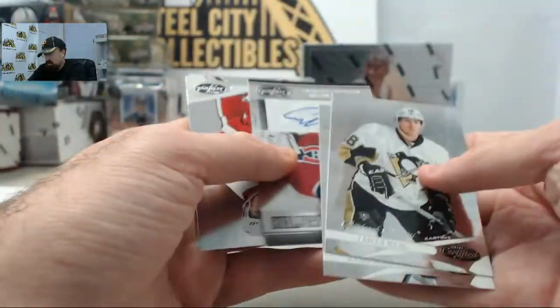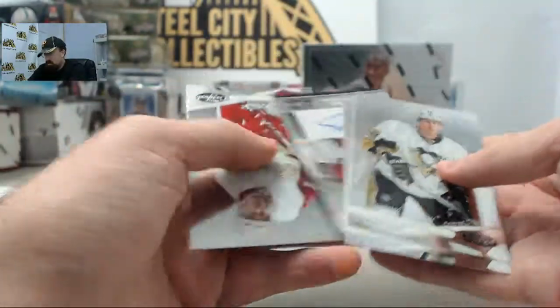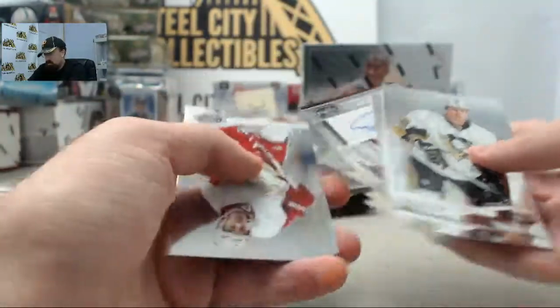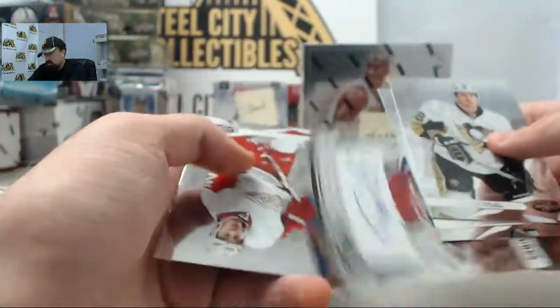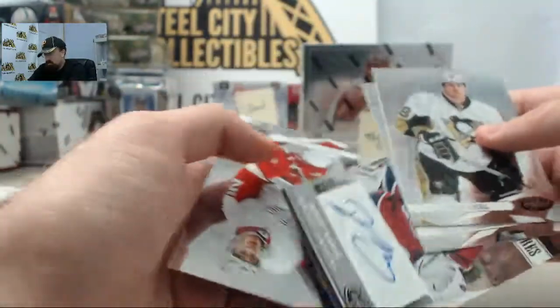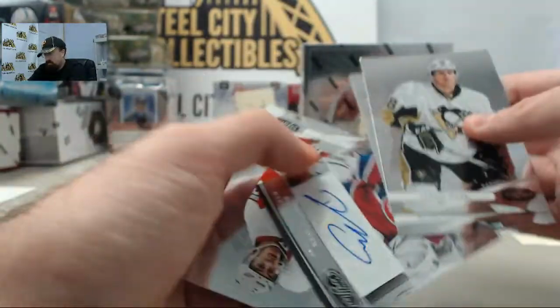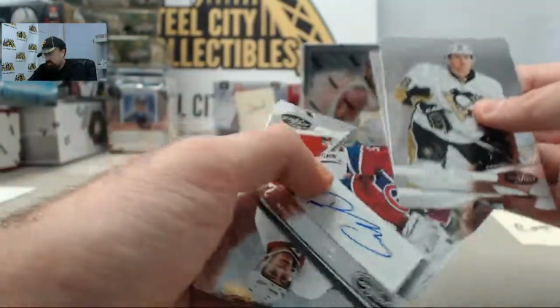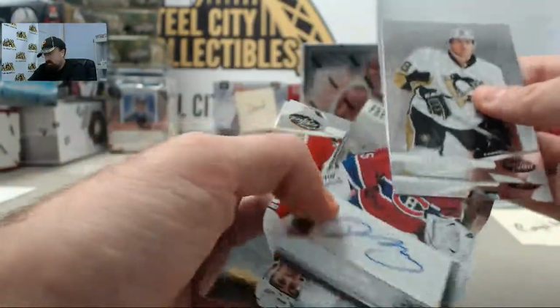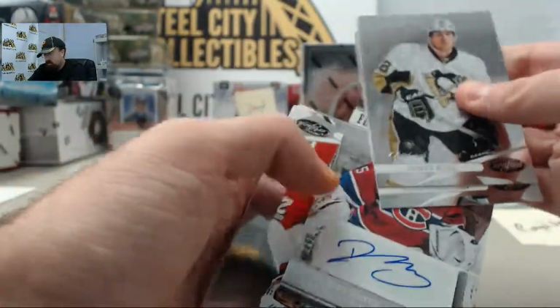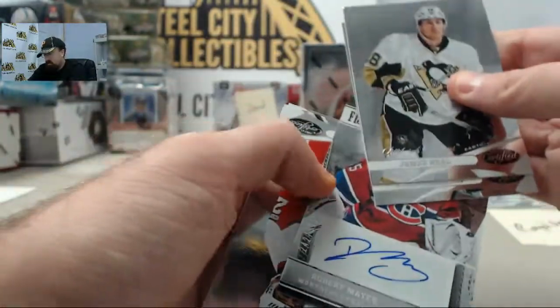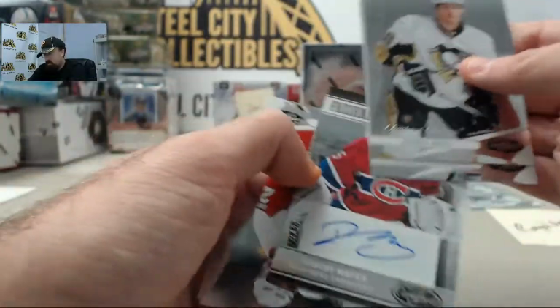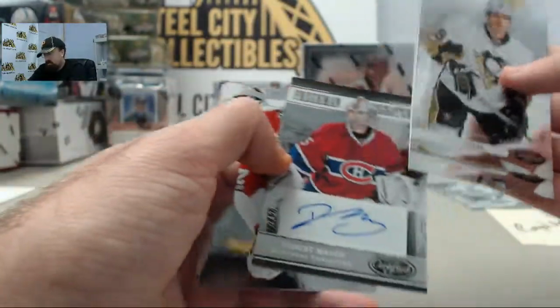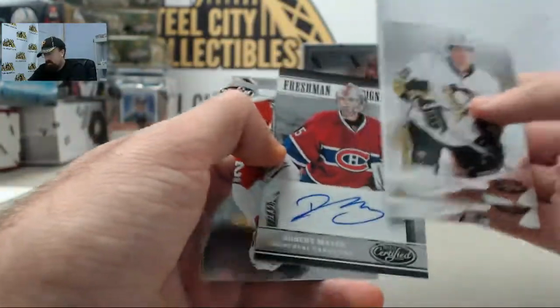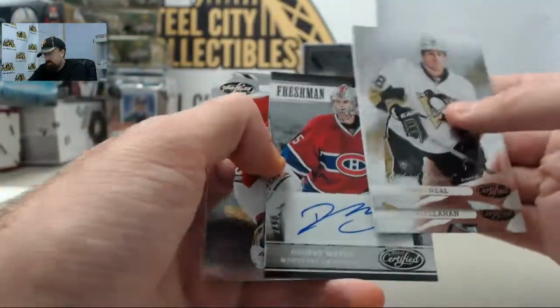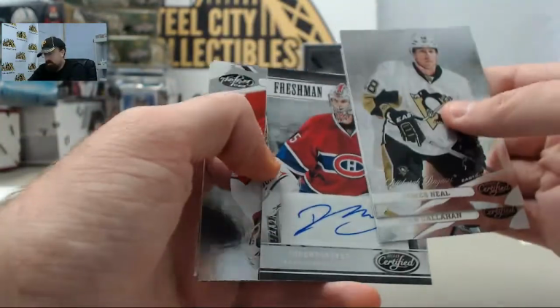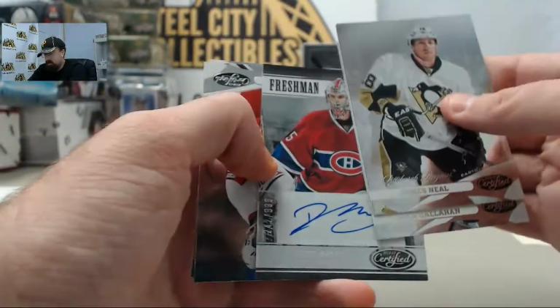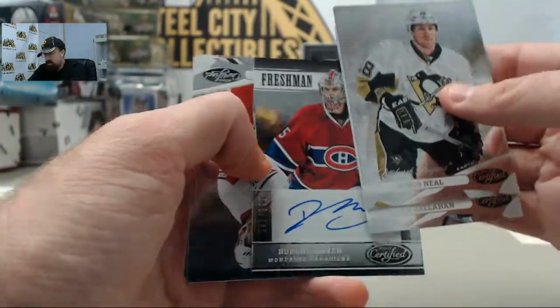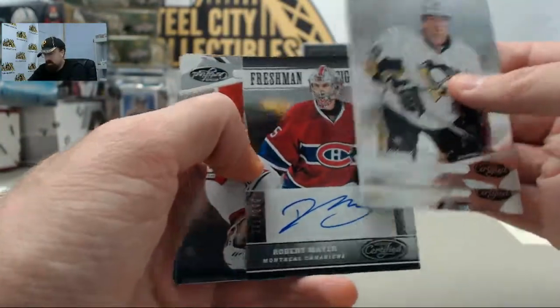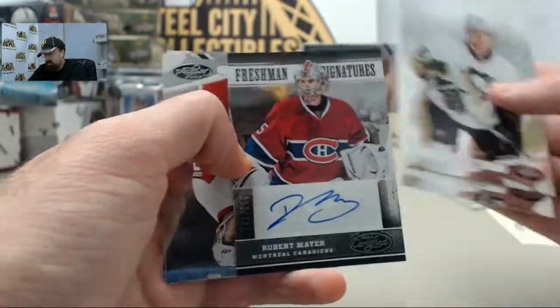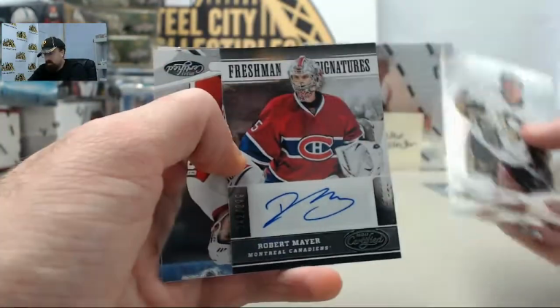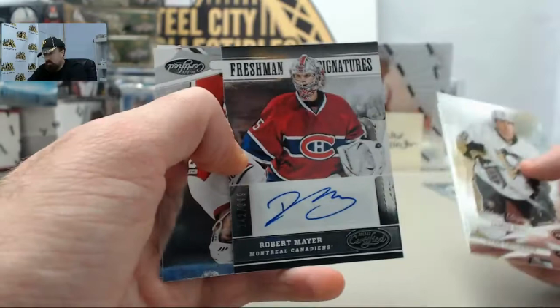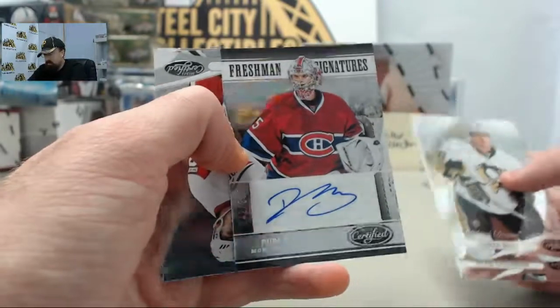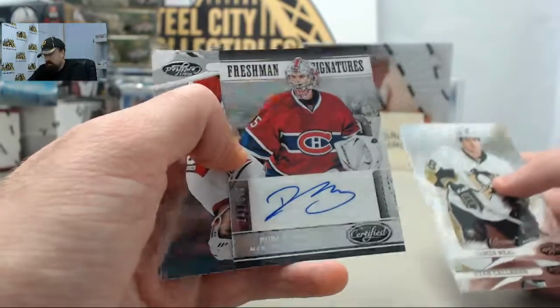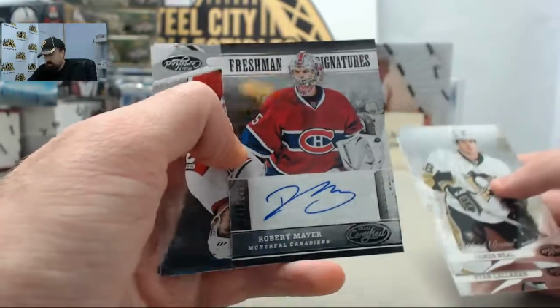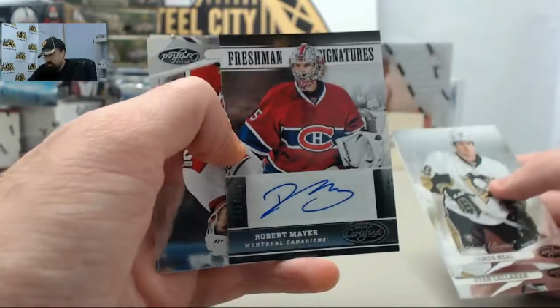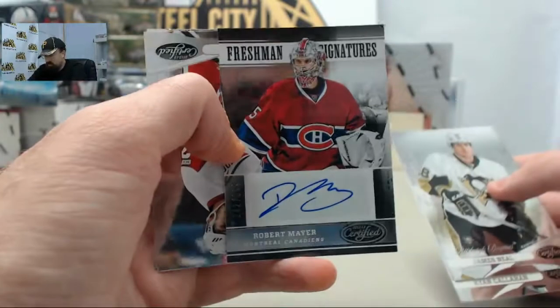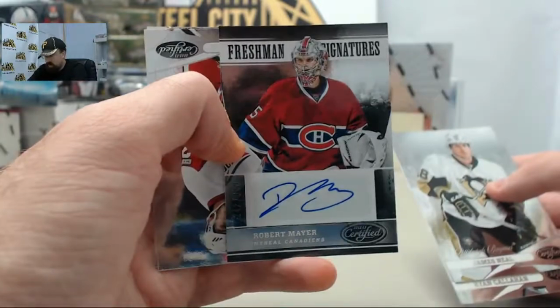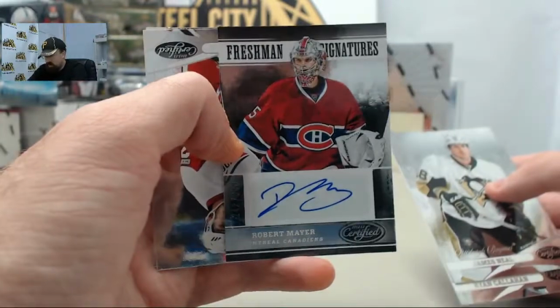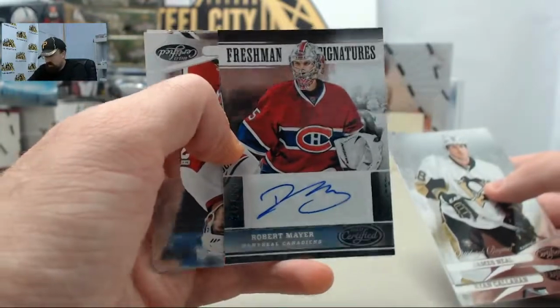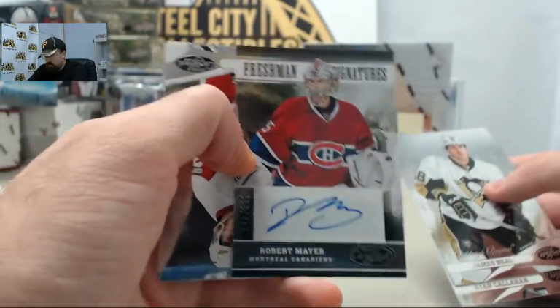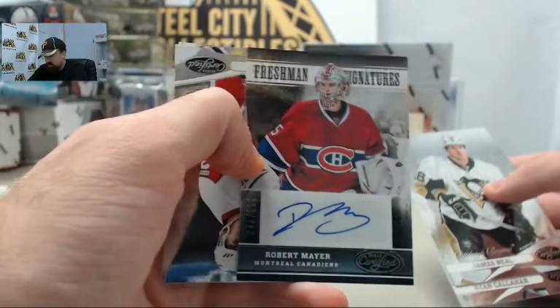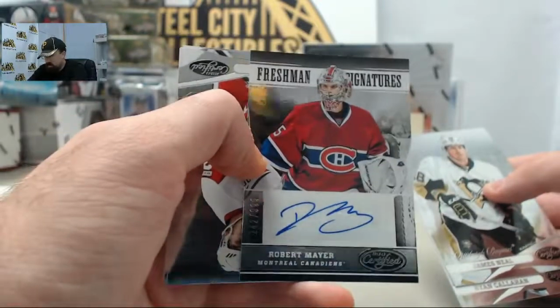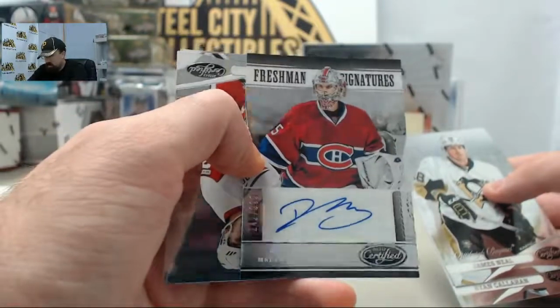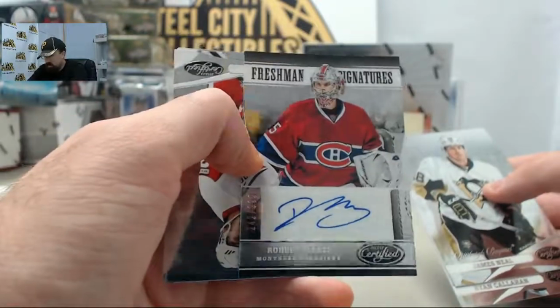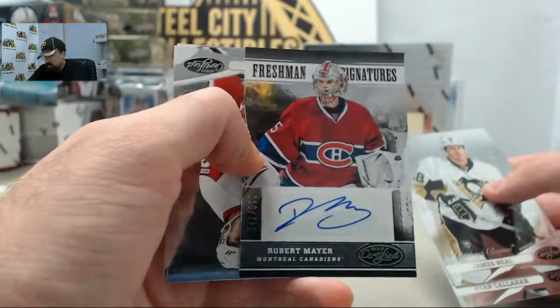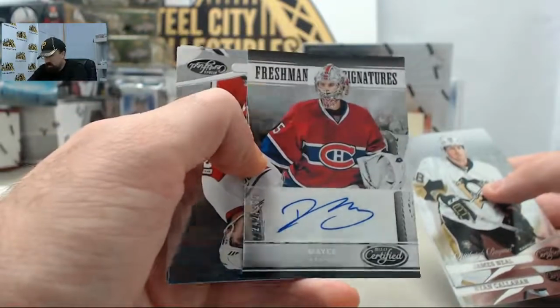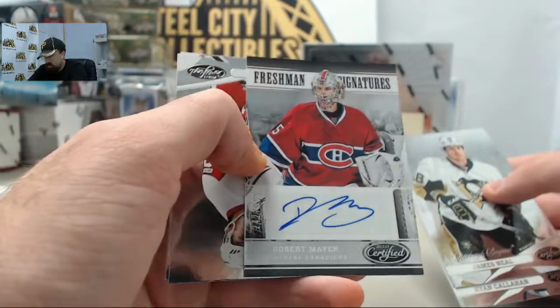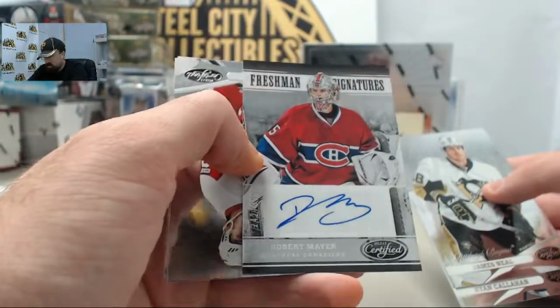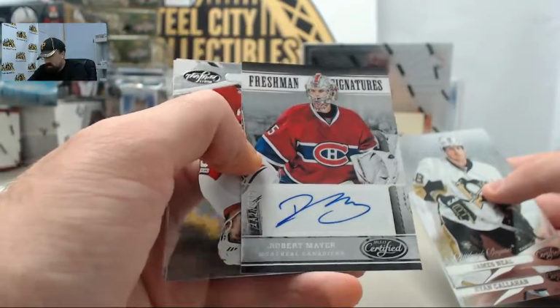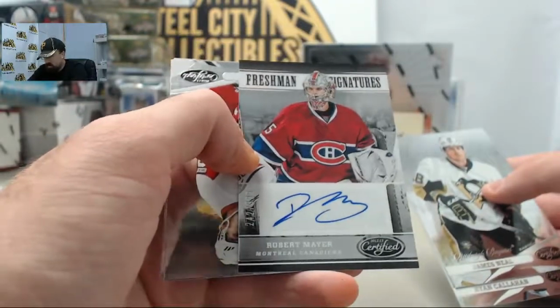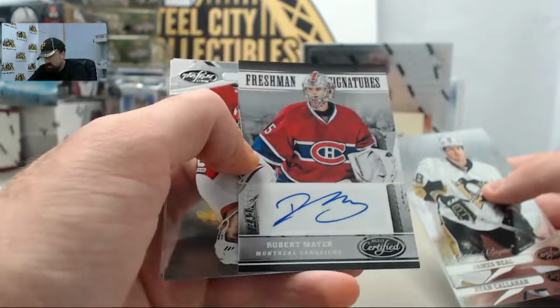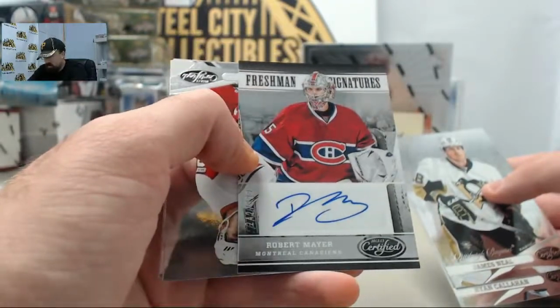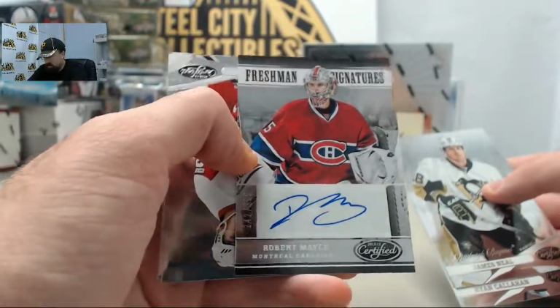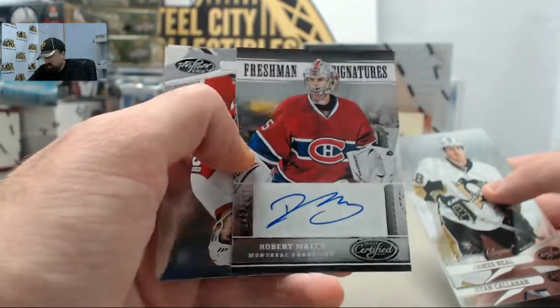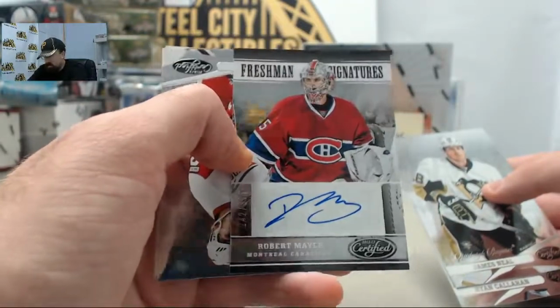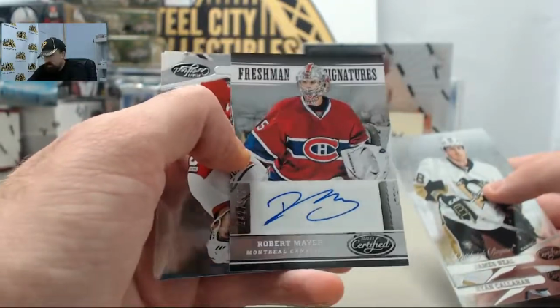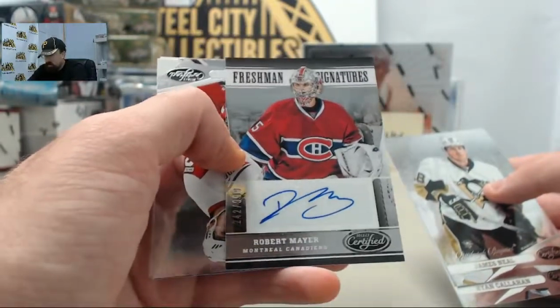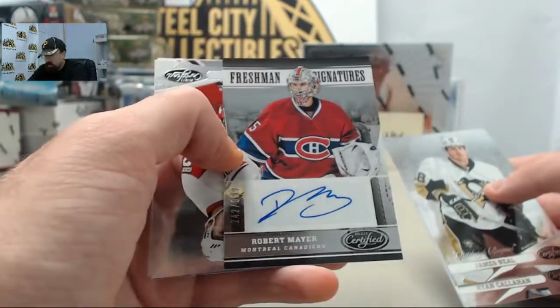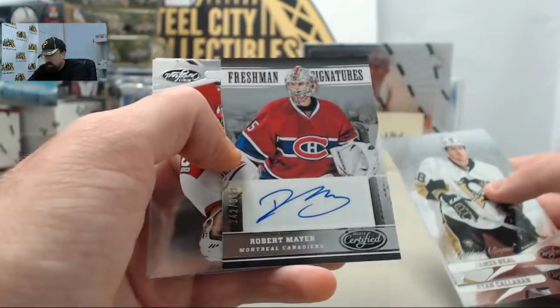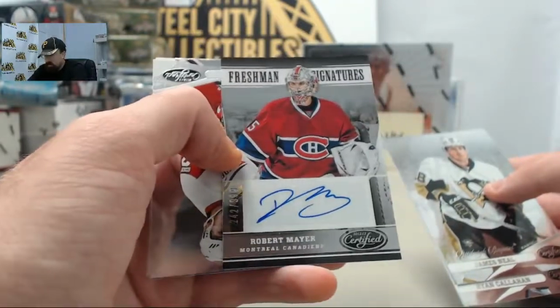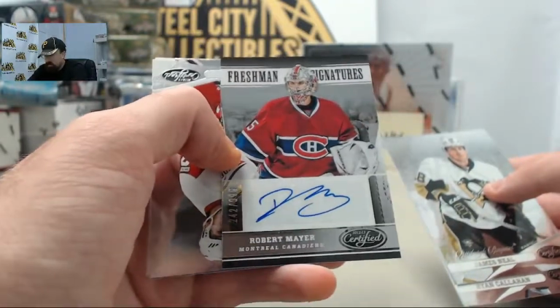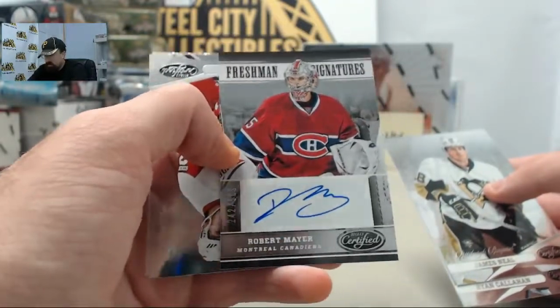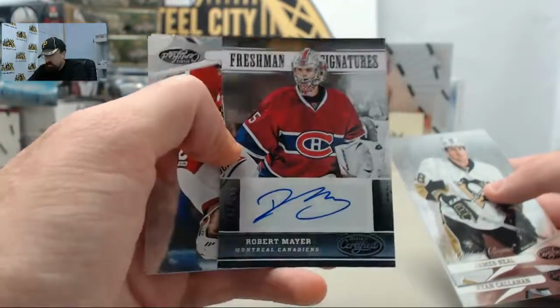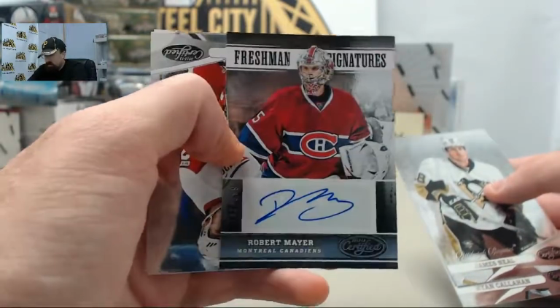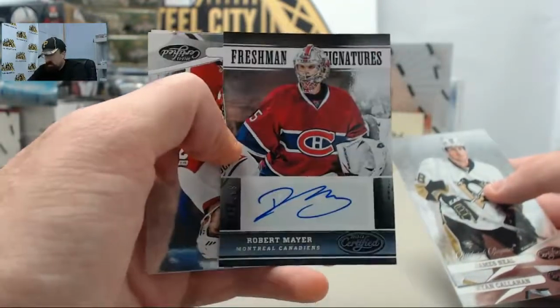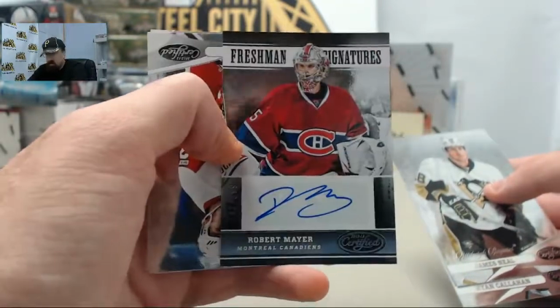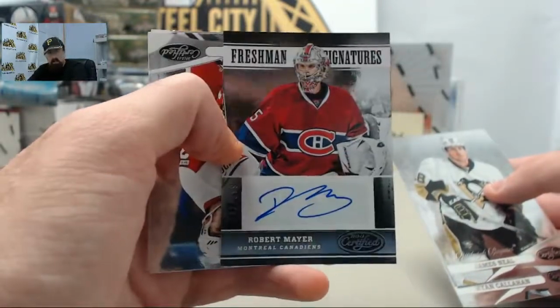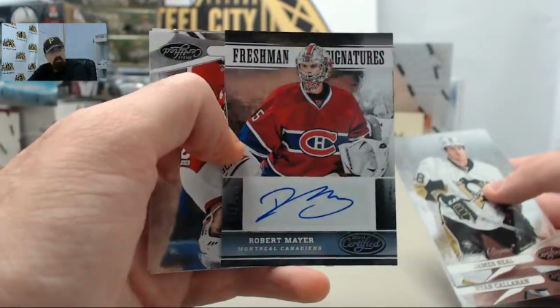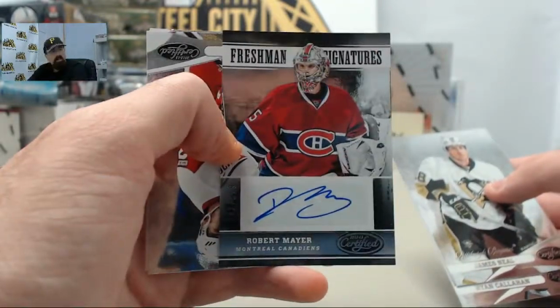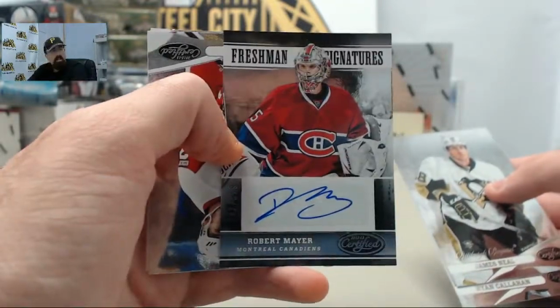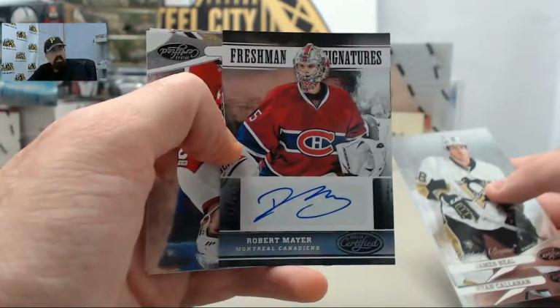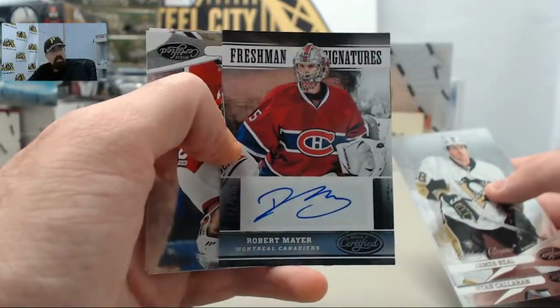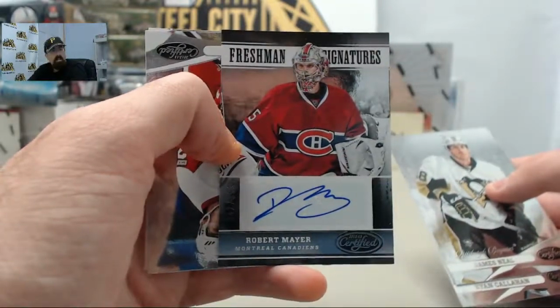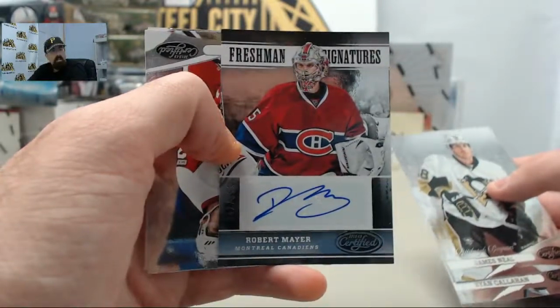First autograph up is going to be the Robert Mayer, Montreal Canadiens, 242 of $9.99.